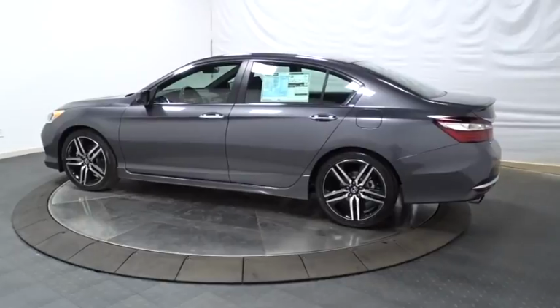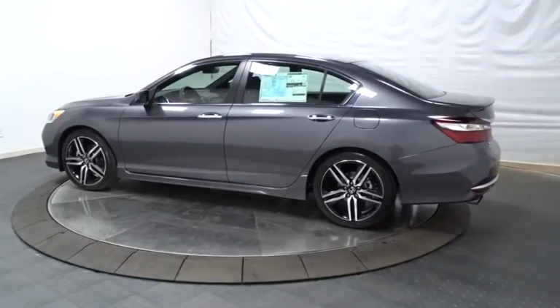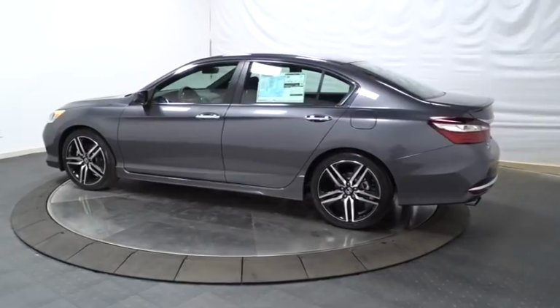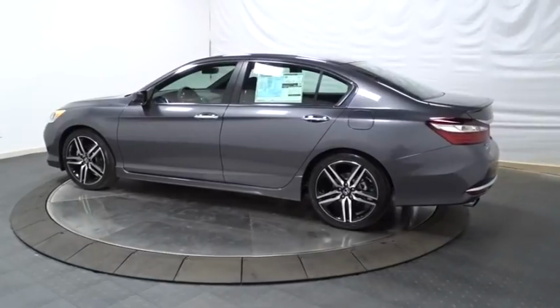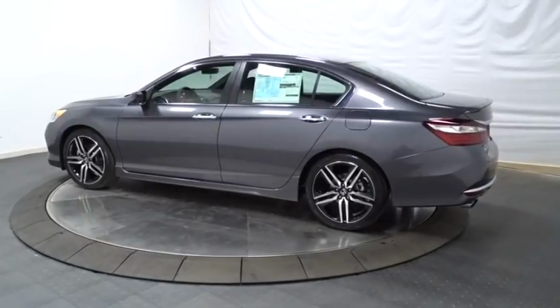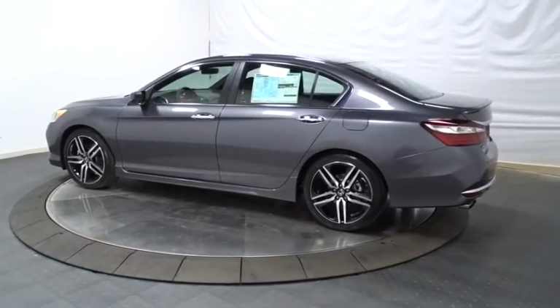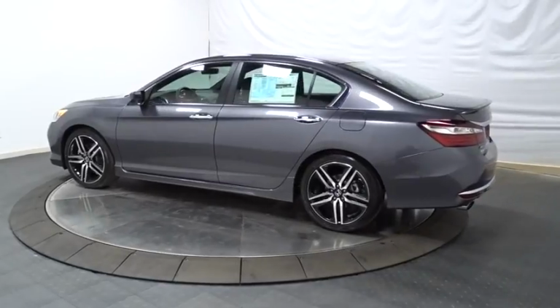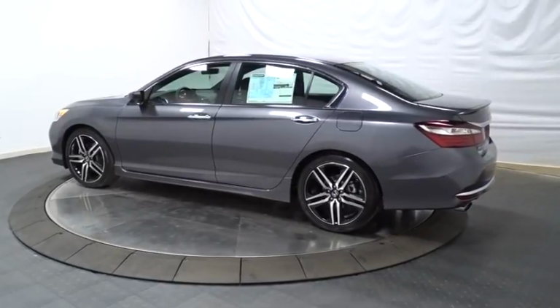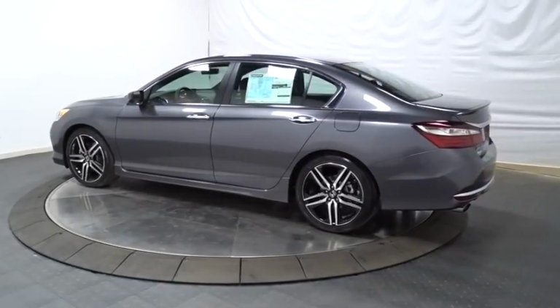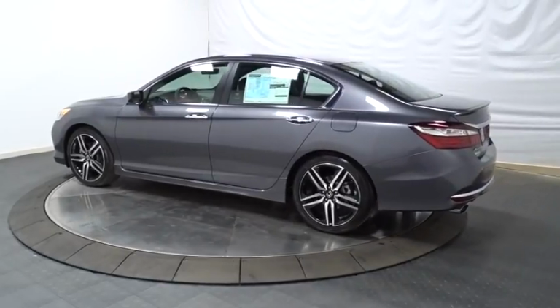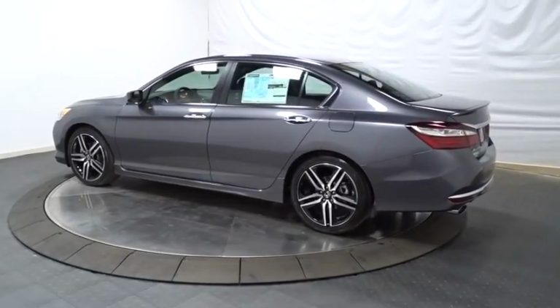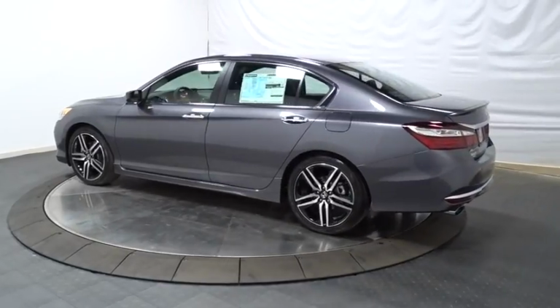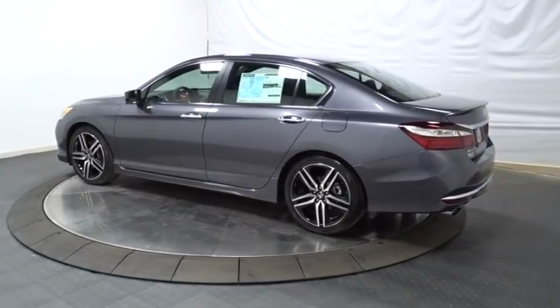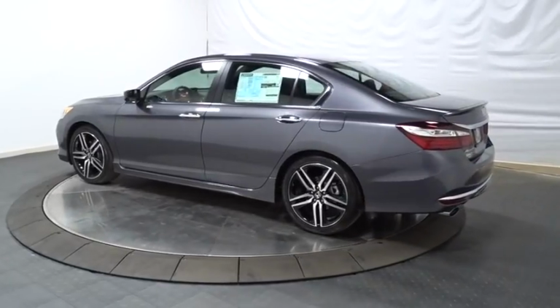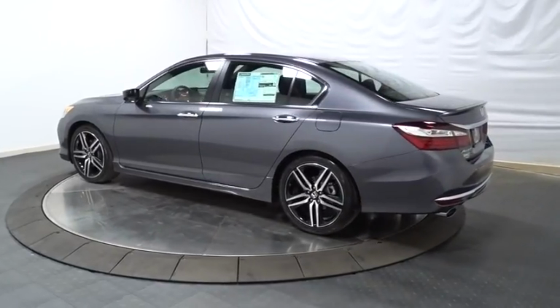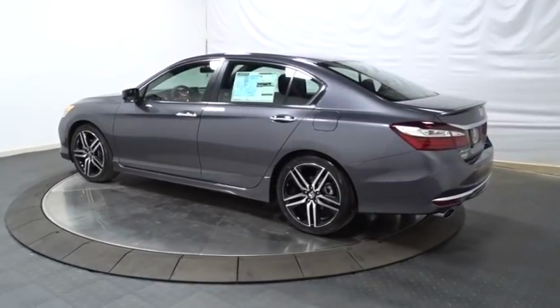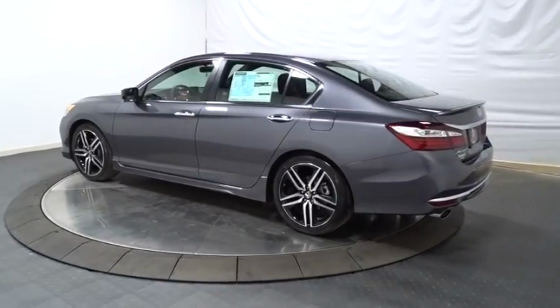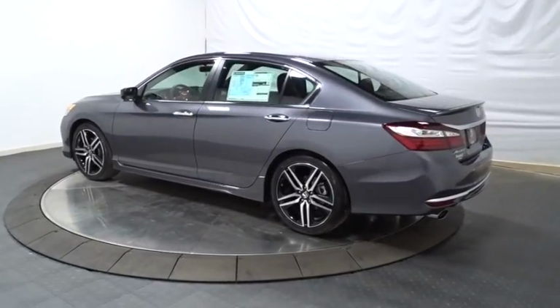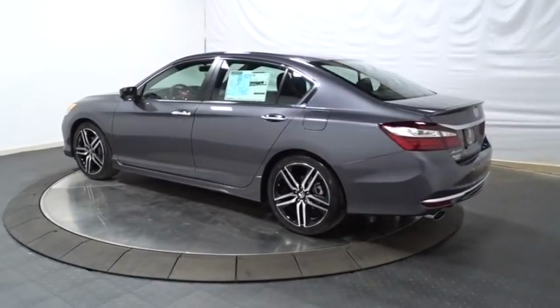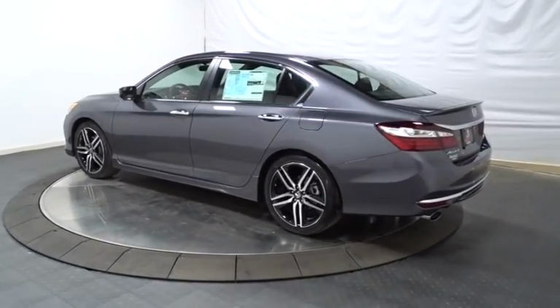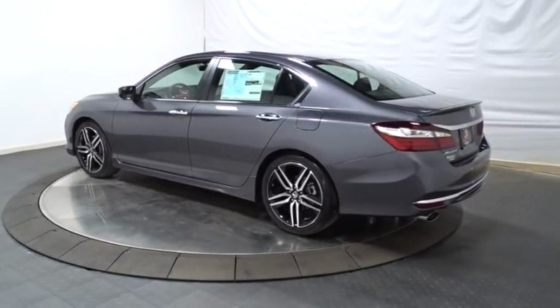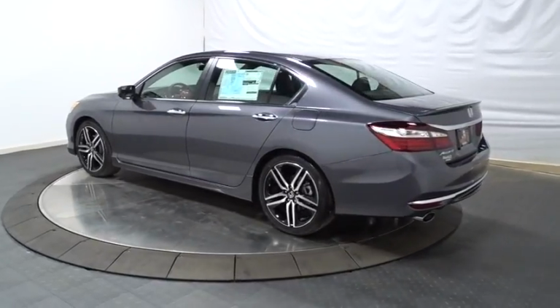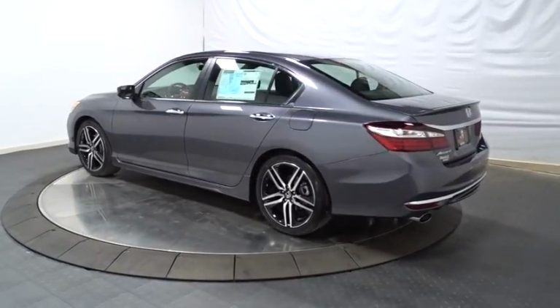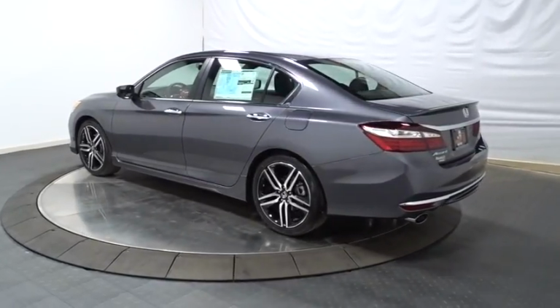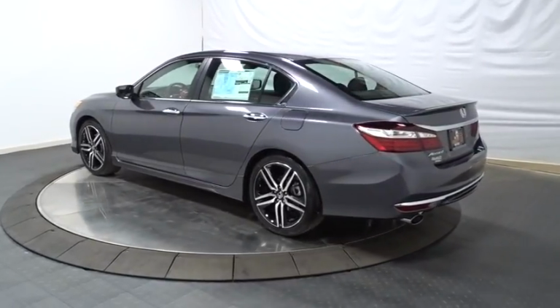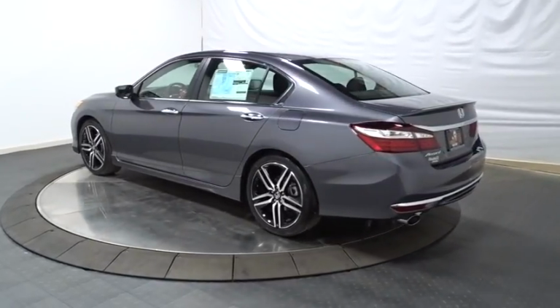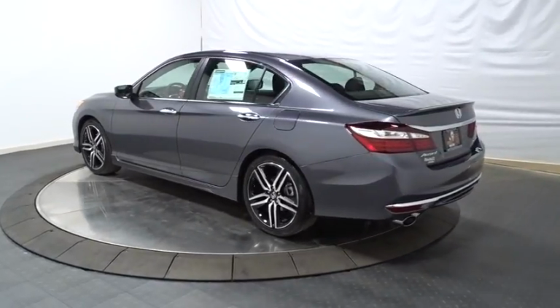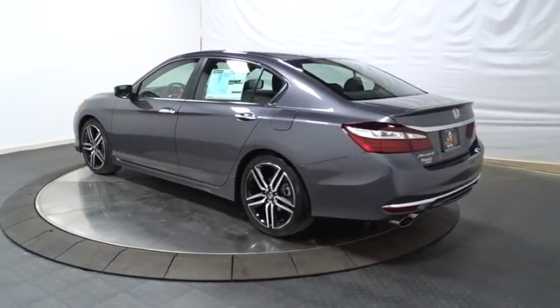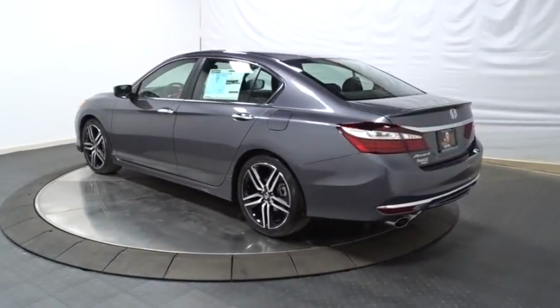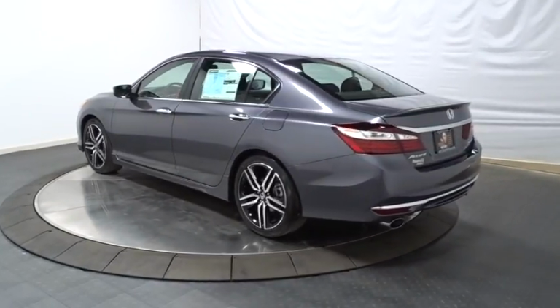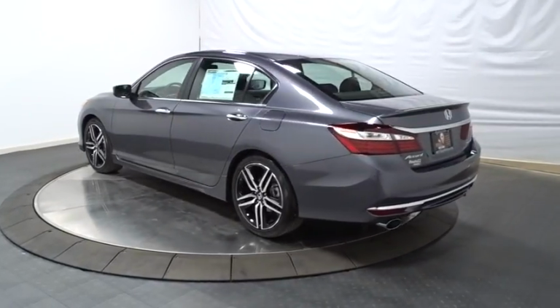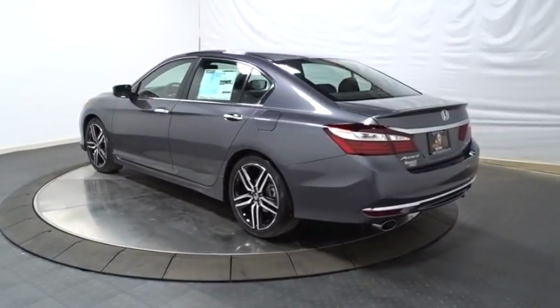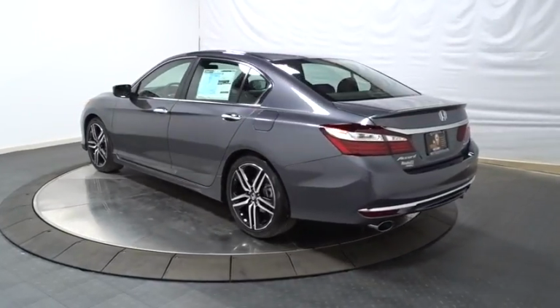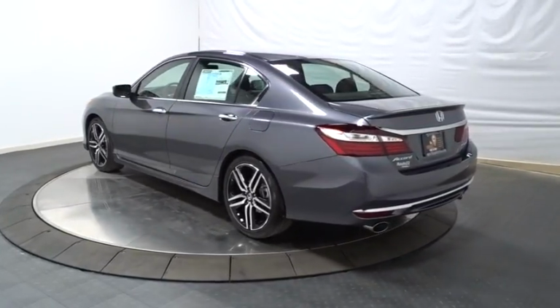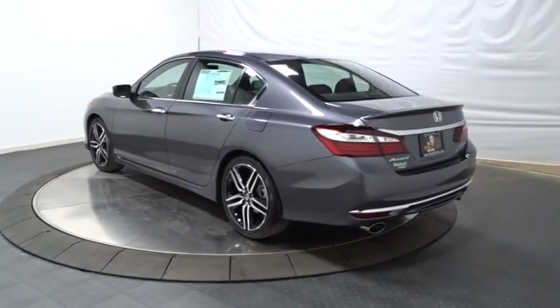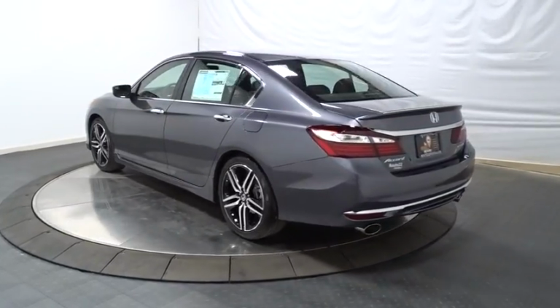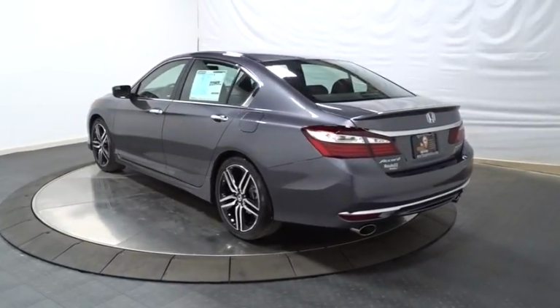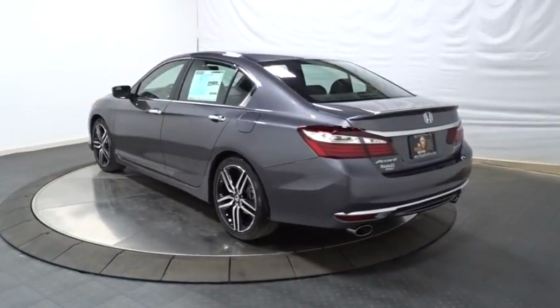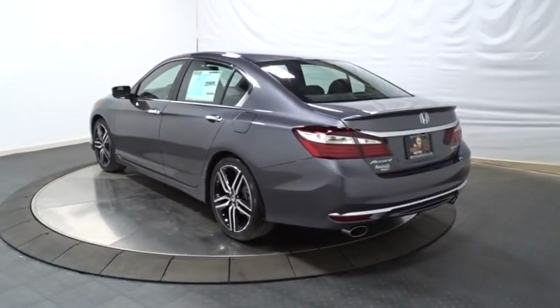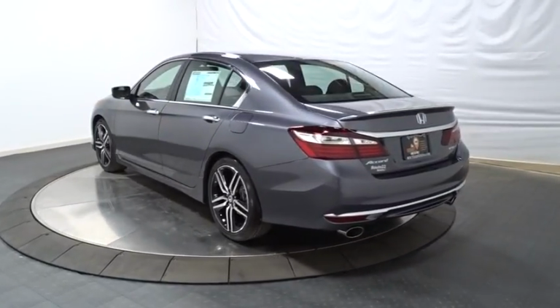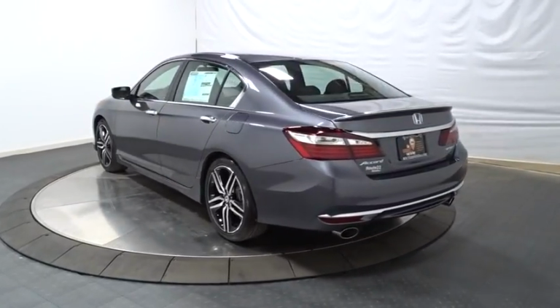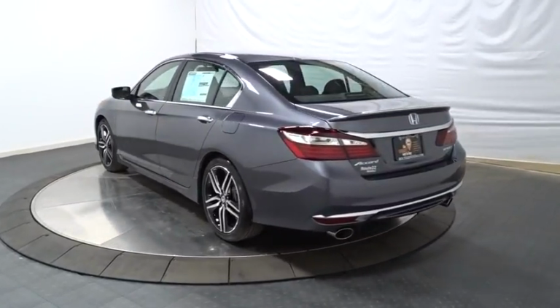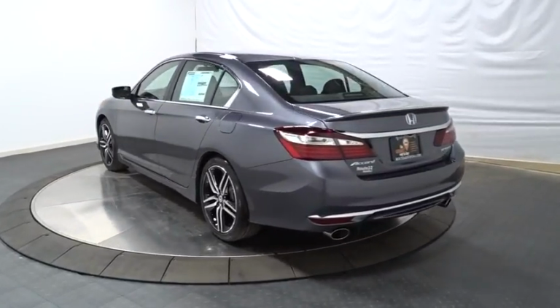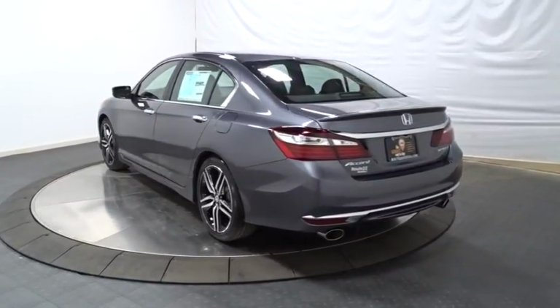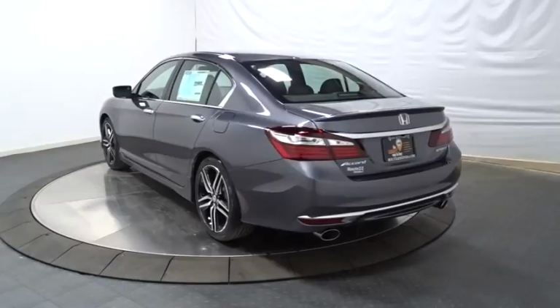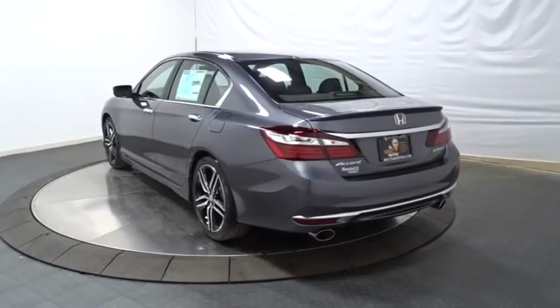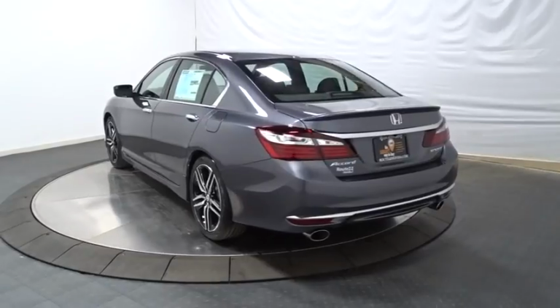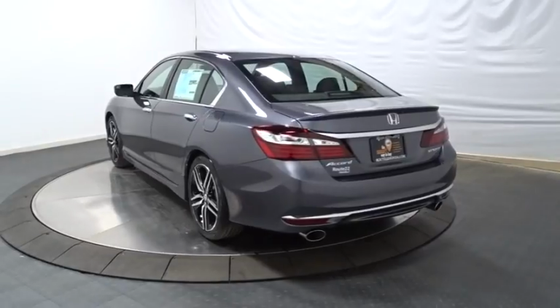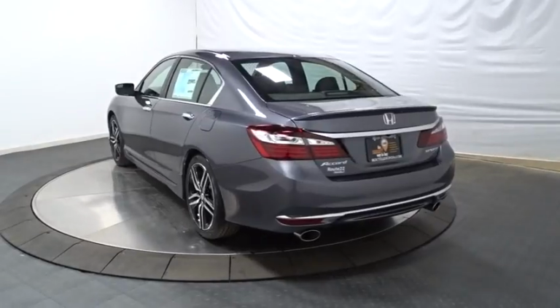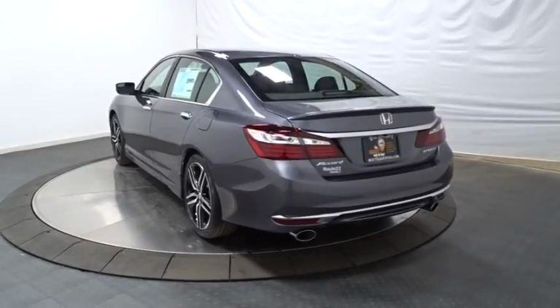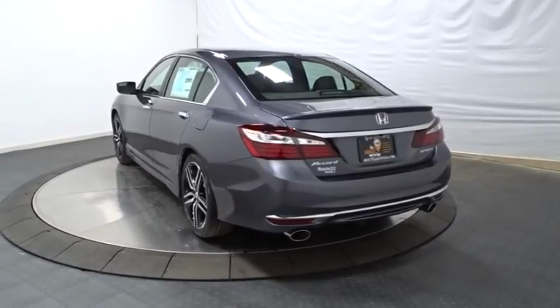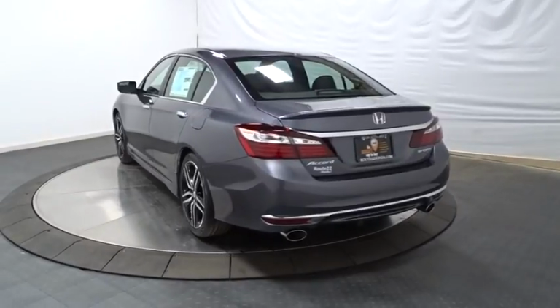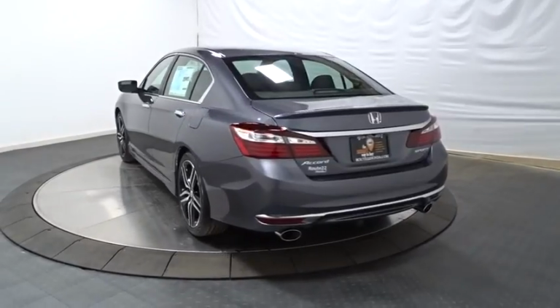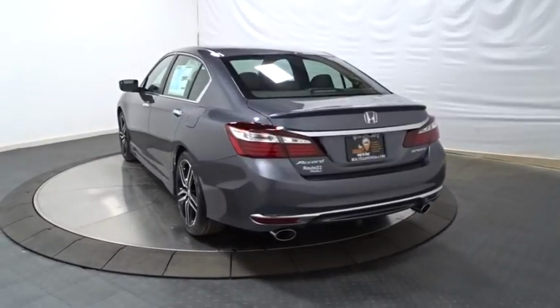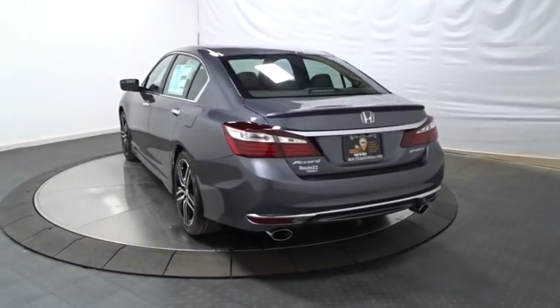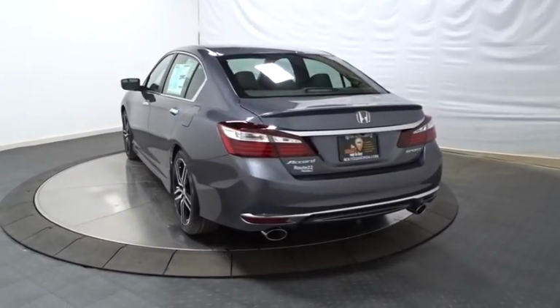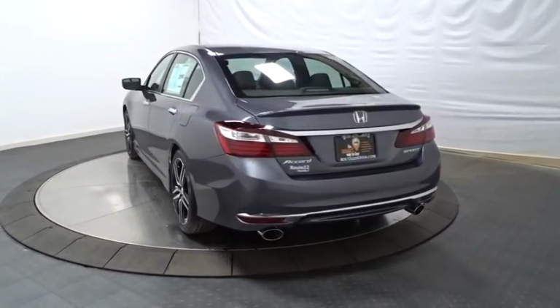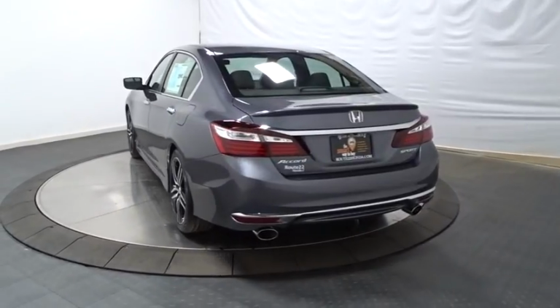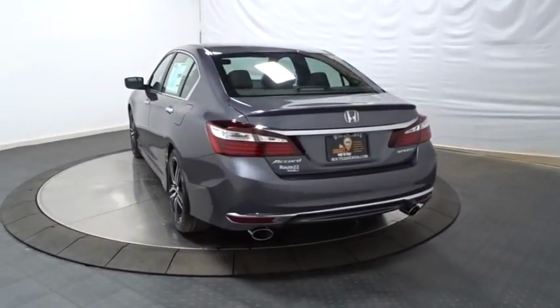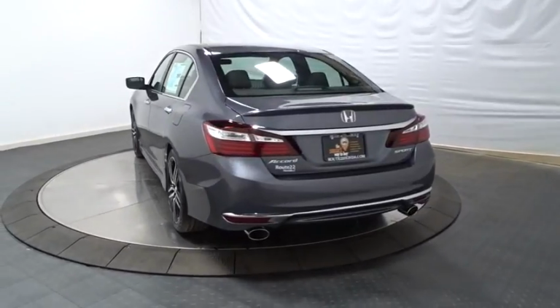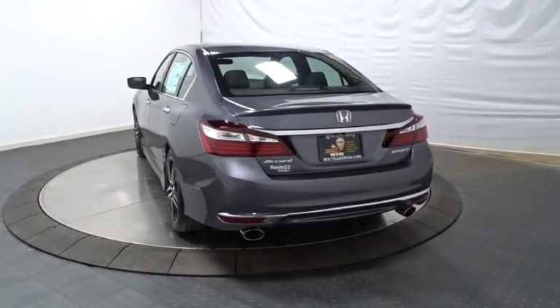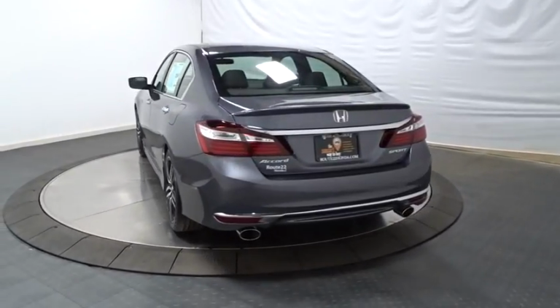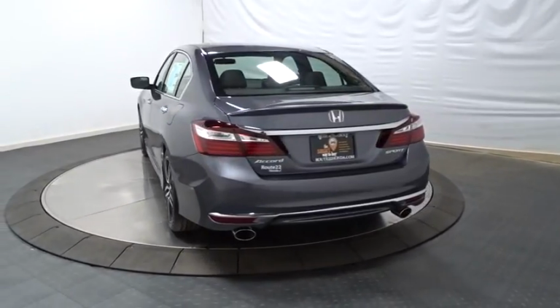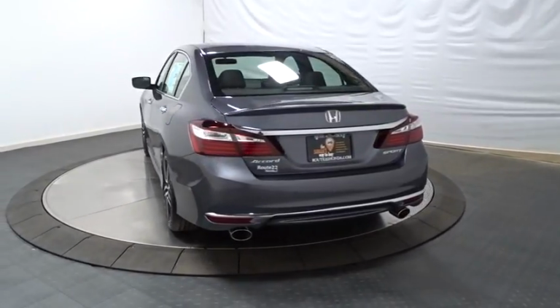Keyless entry. Backup camera. Bluetooth. Front wheel drive. Fog light. Trip computer. Day and night rear view mirror.